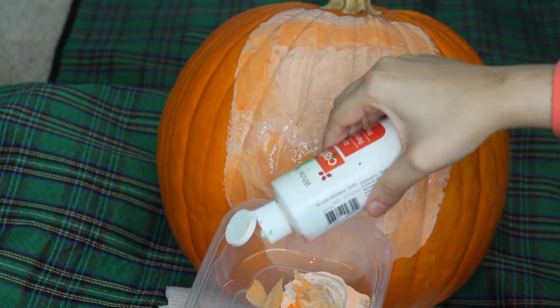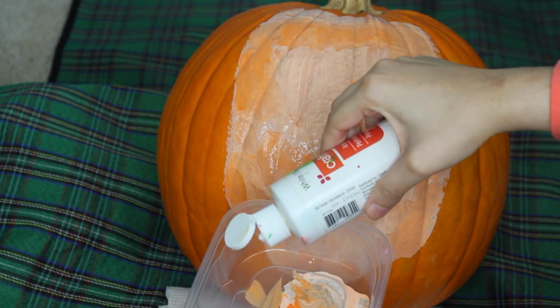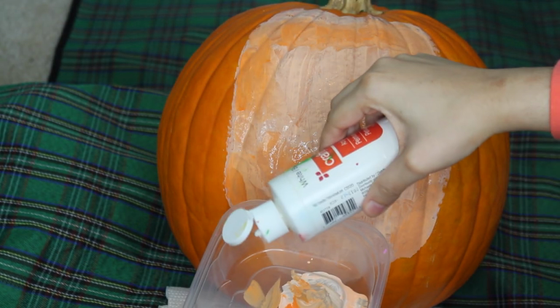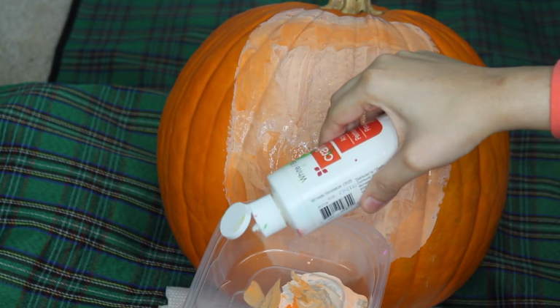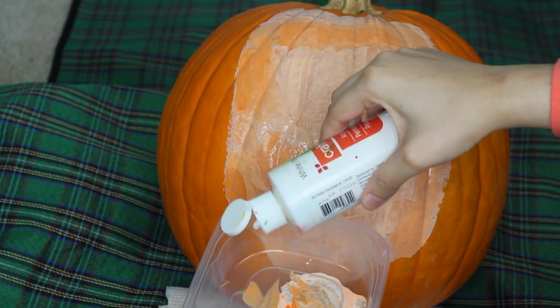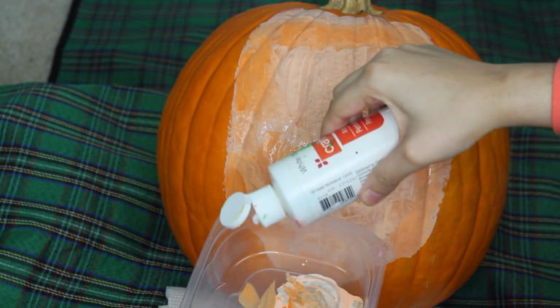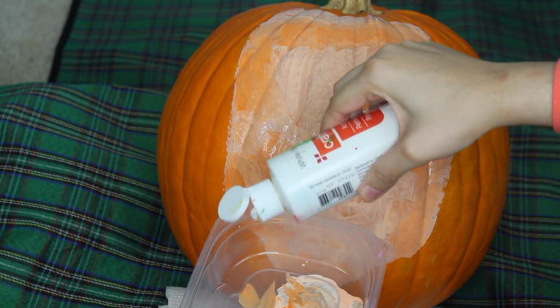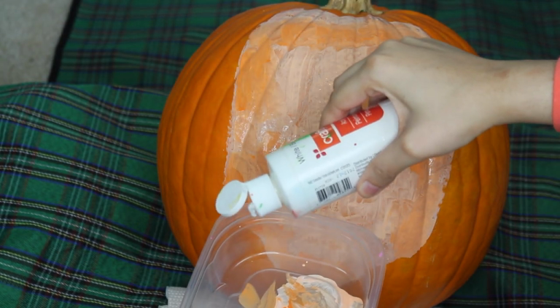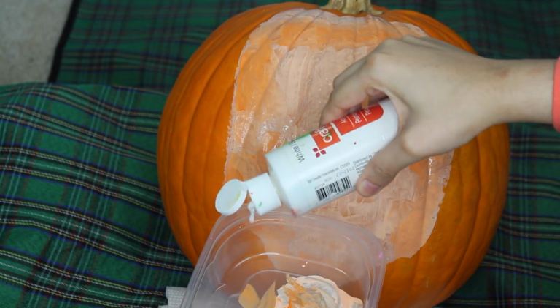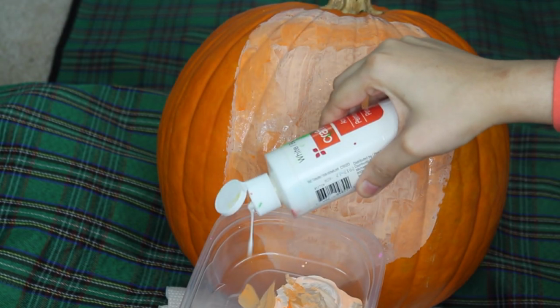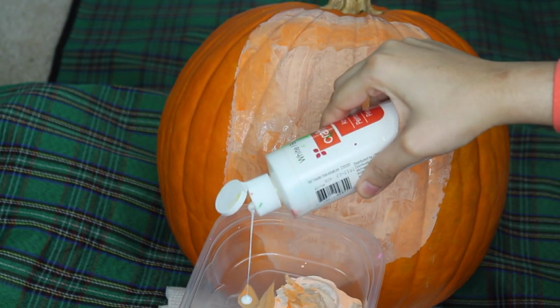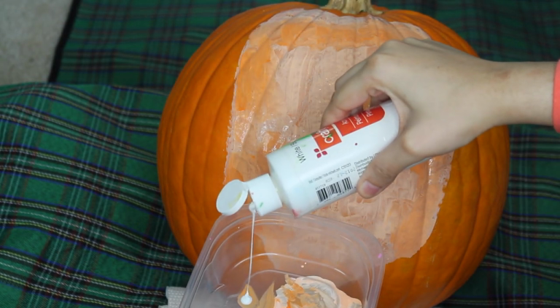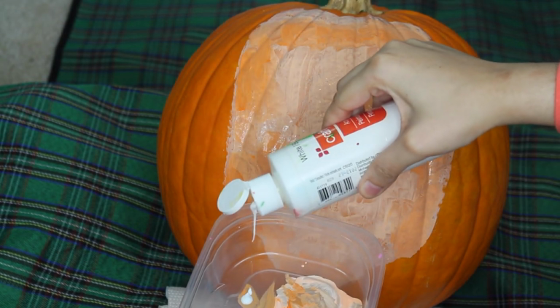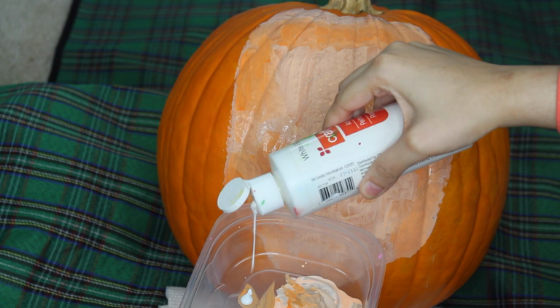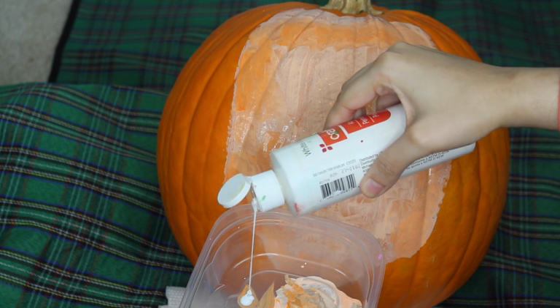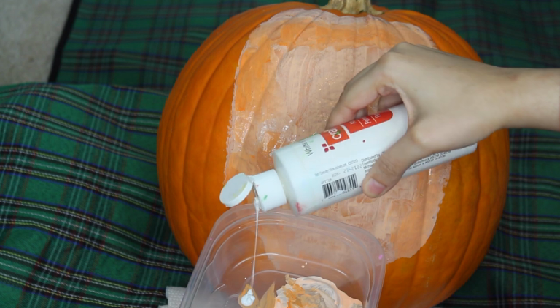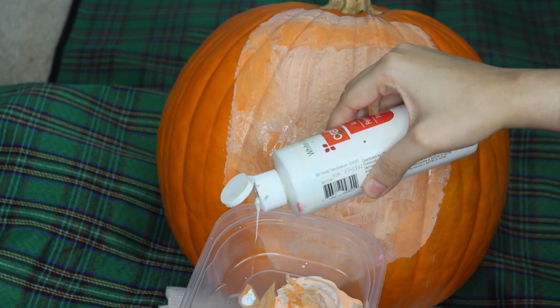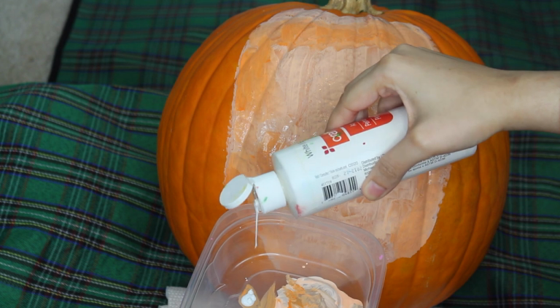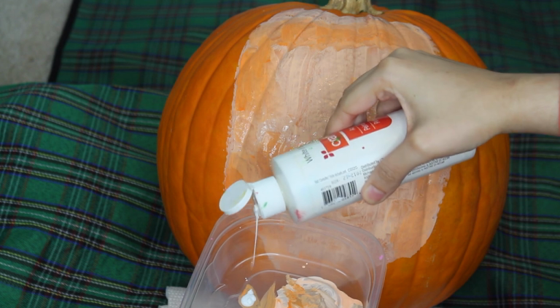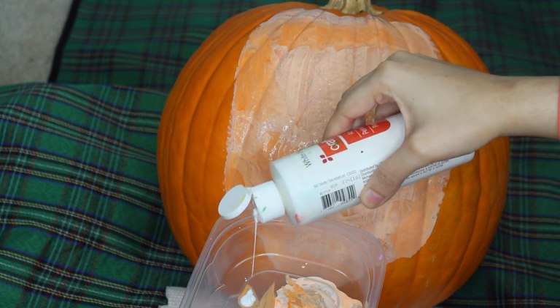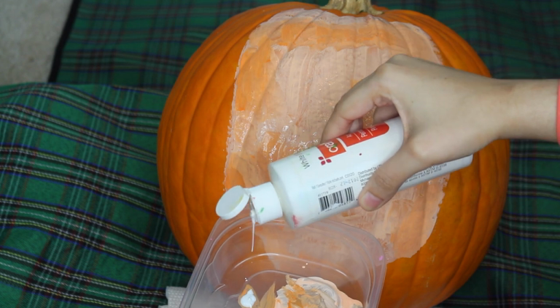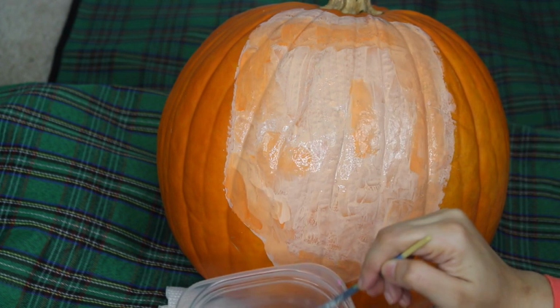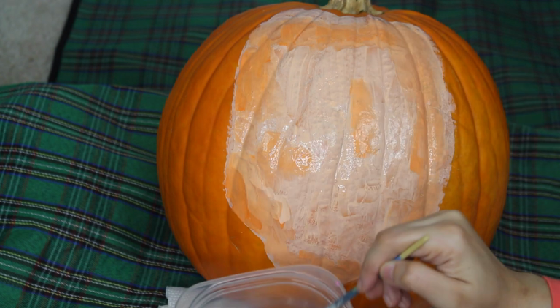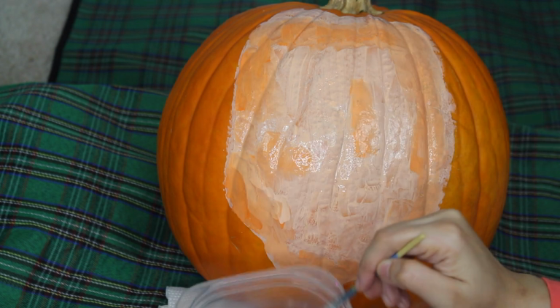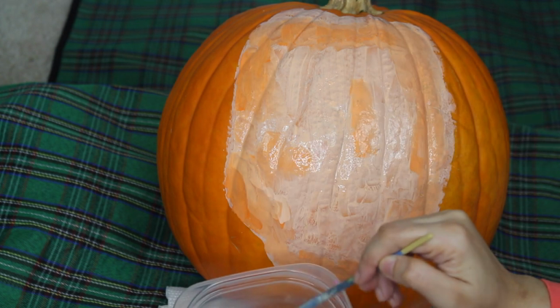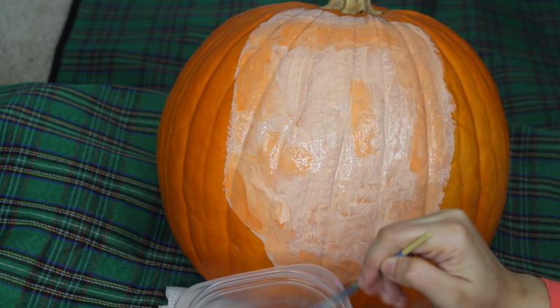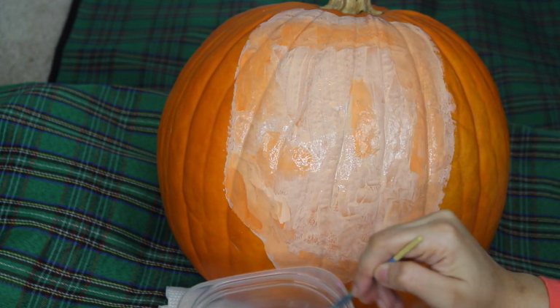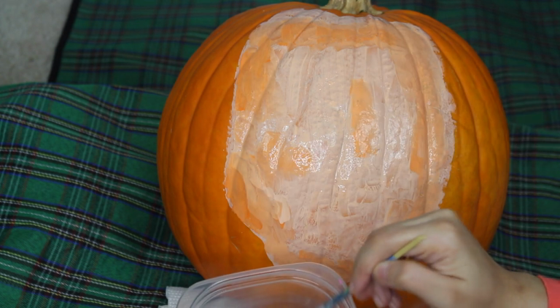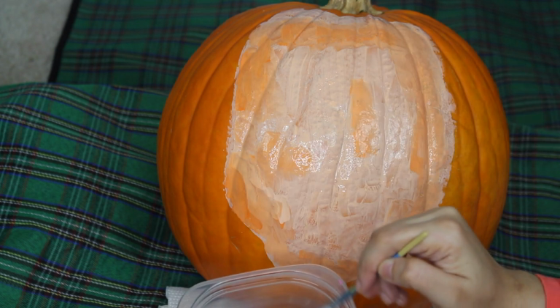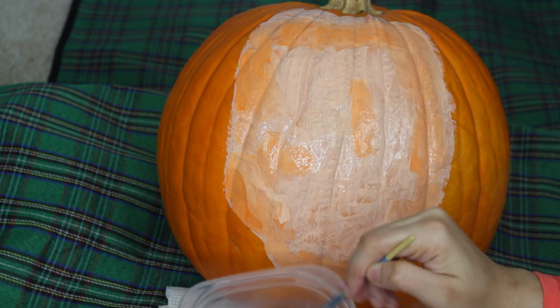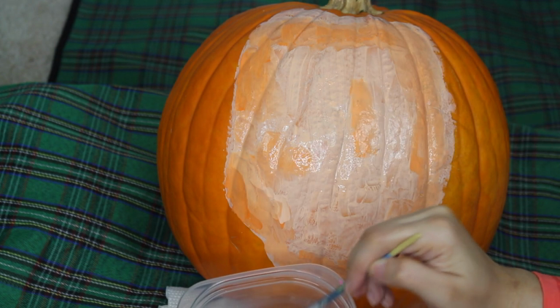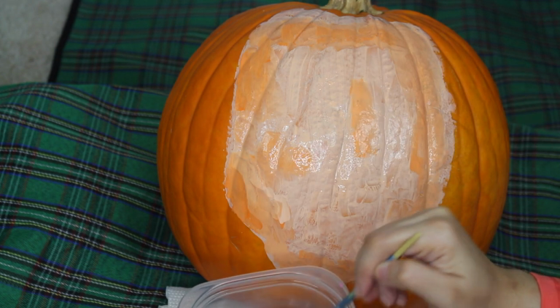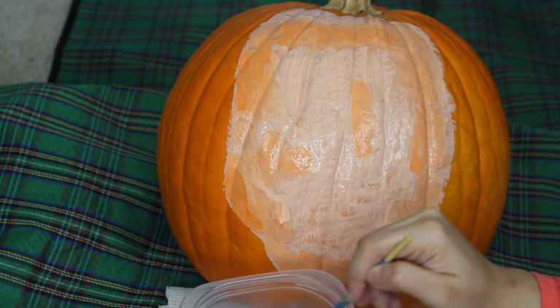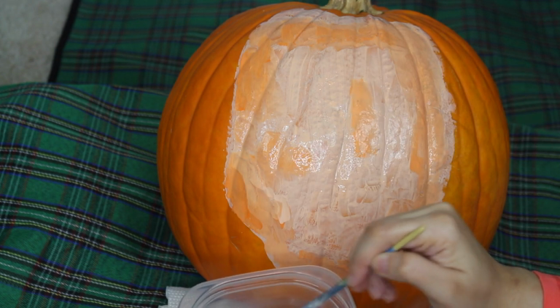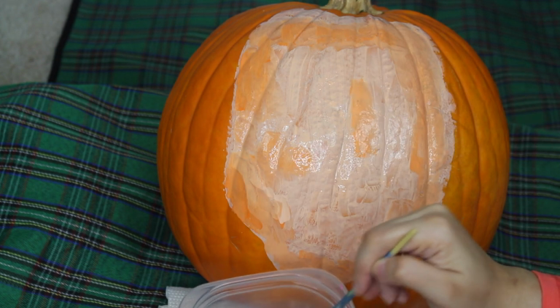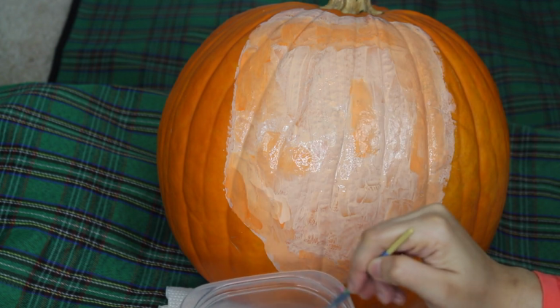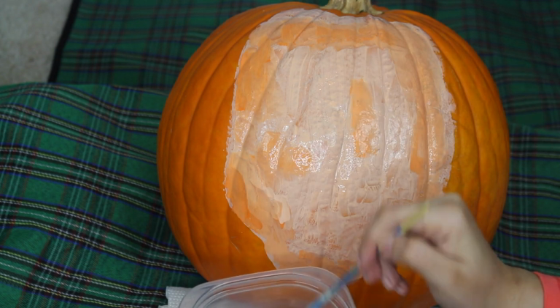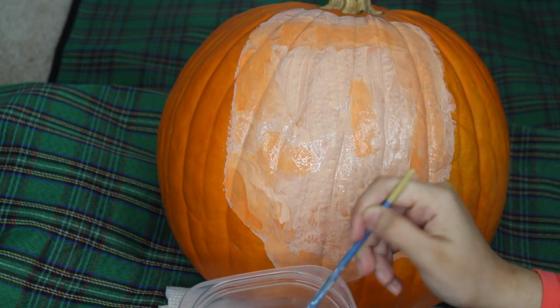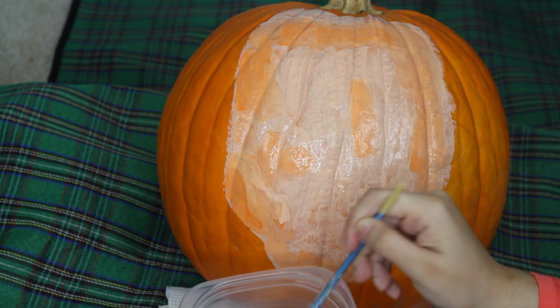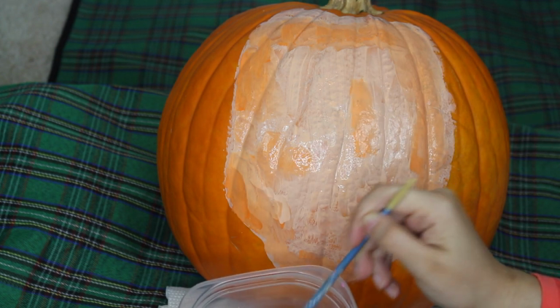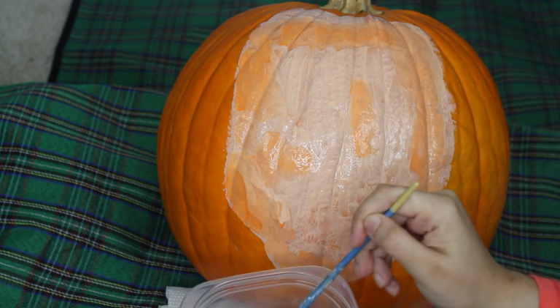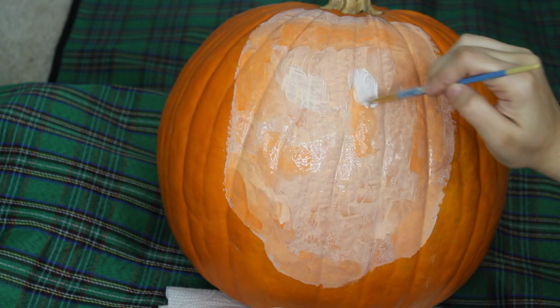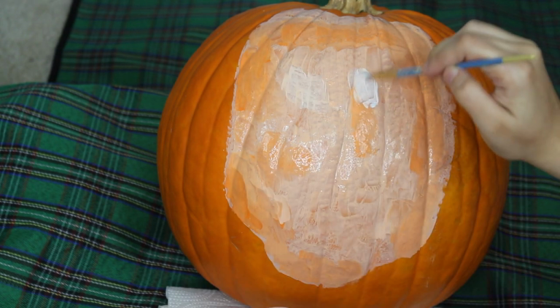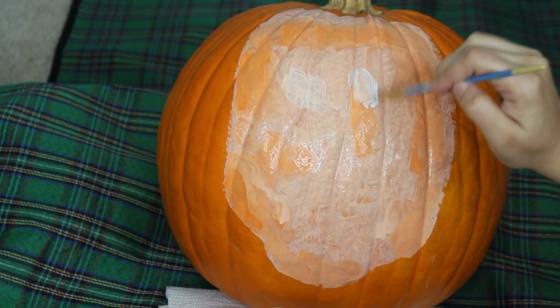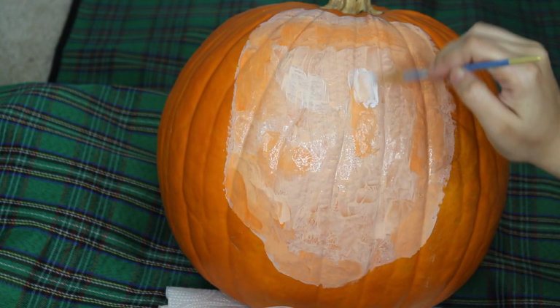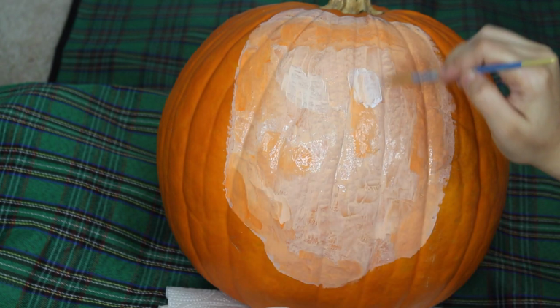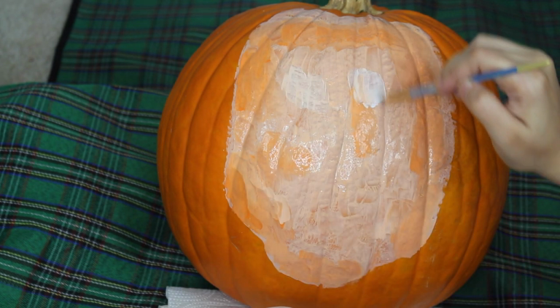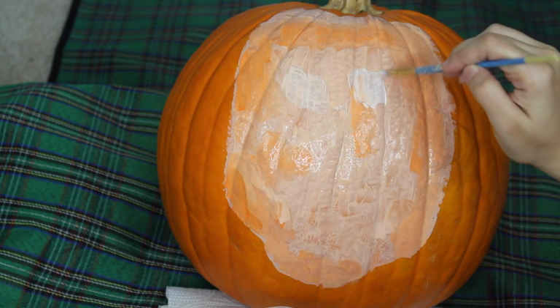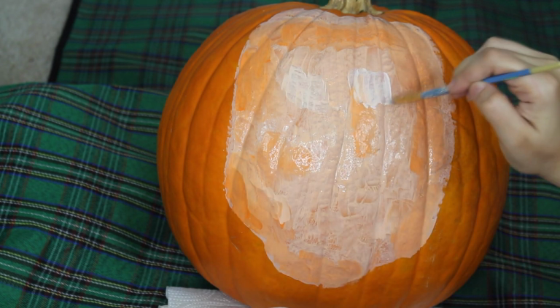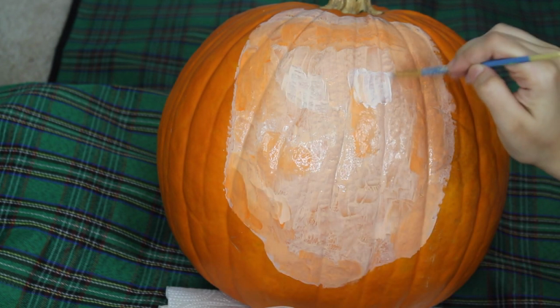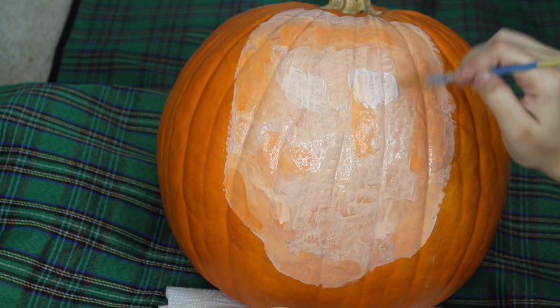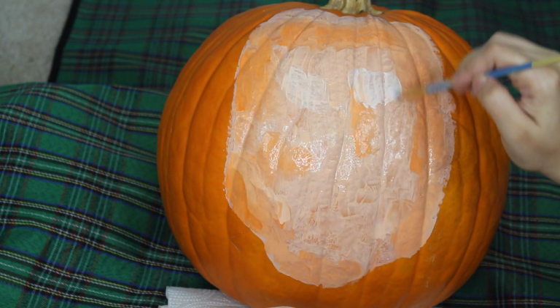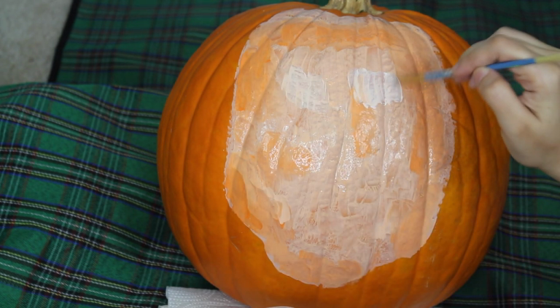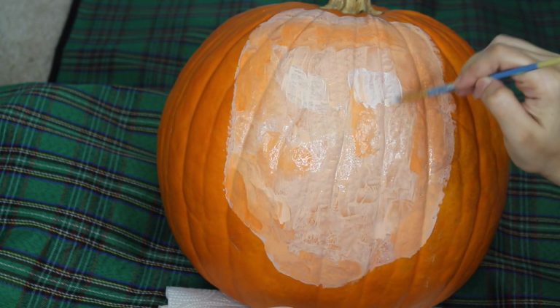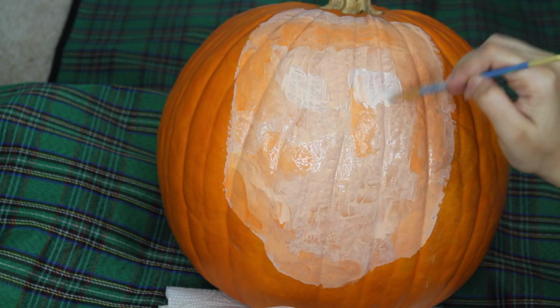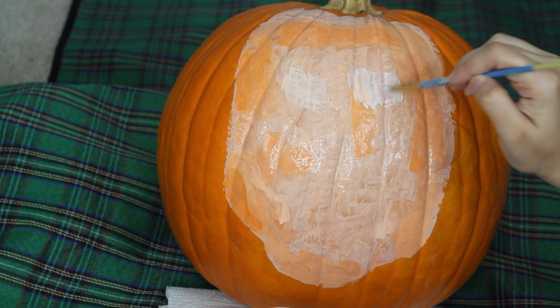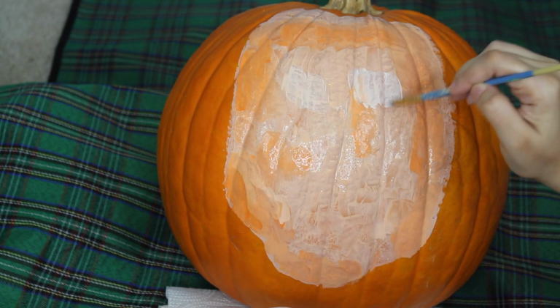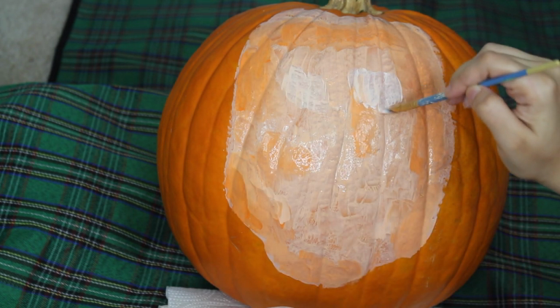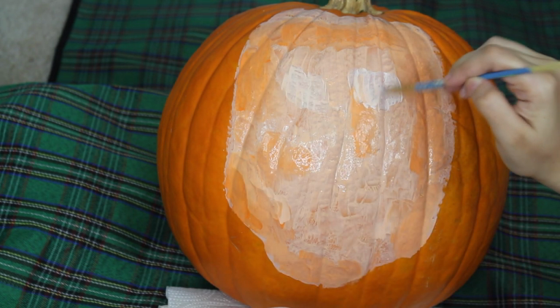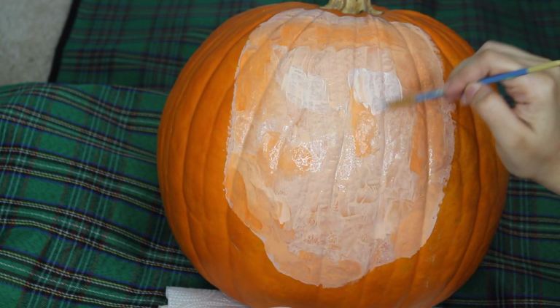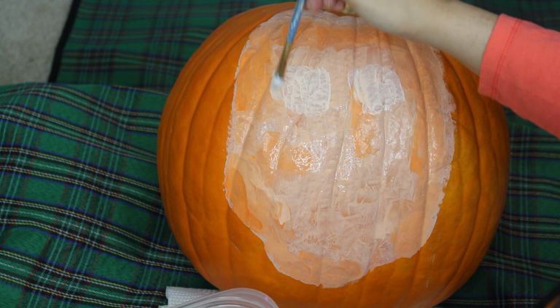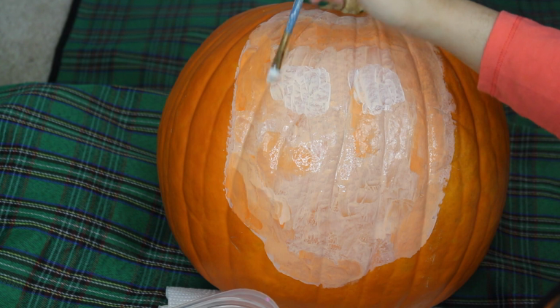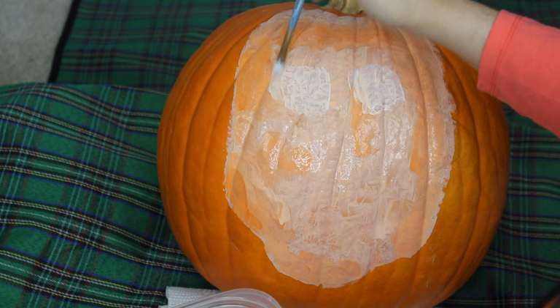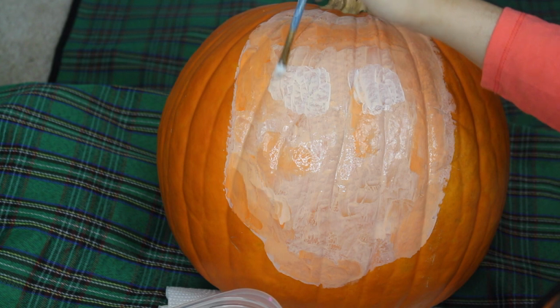Donald tends to have two white circles around his eyes. So taking the white acrylic paint, I will be adding this where his eyes will go.